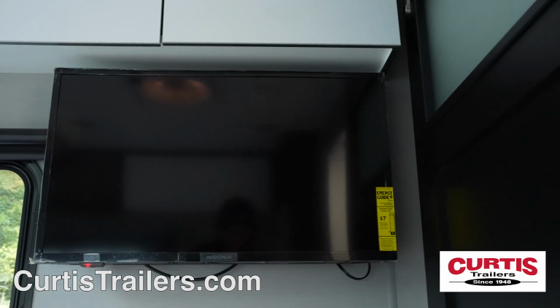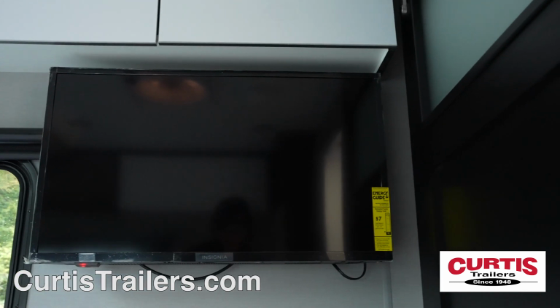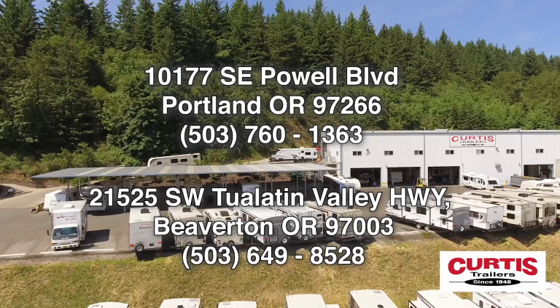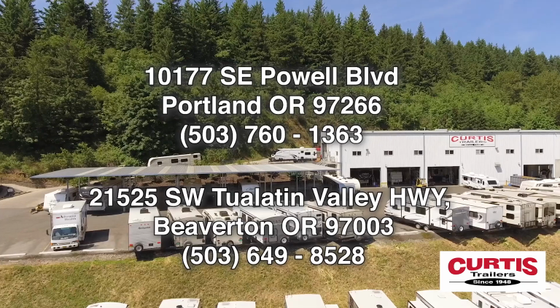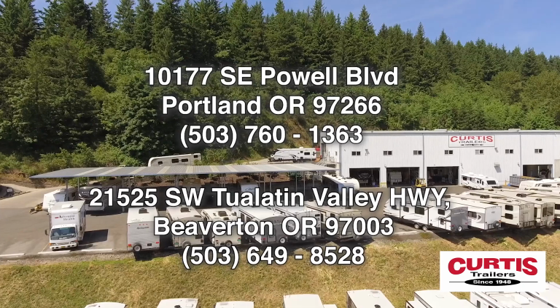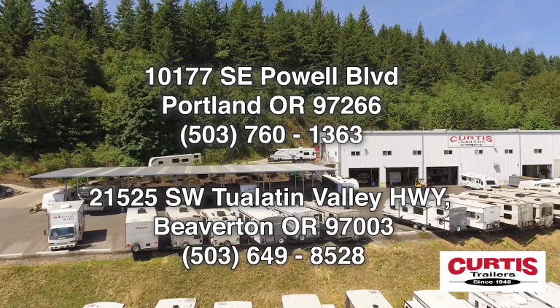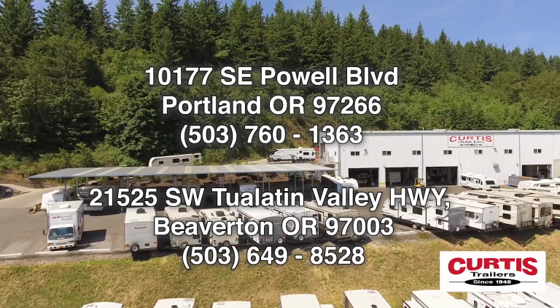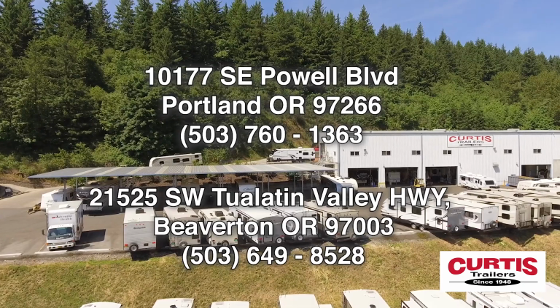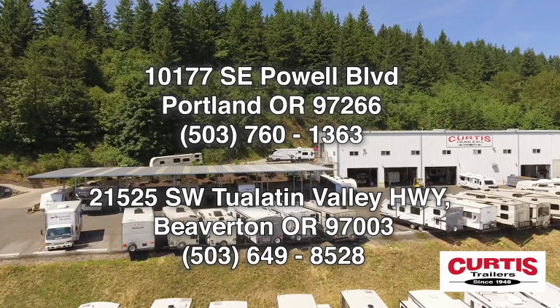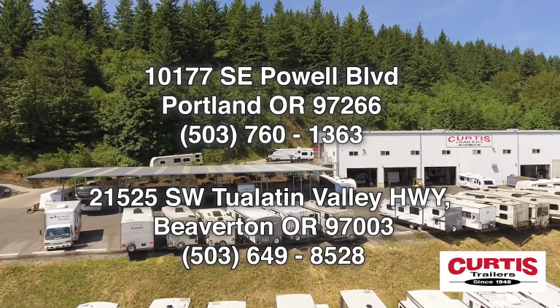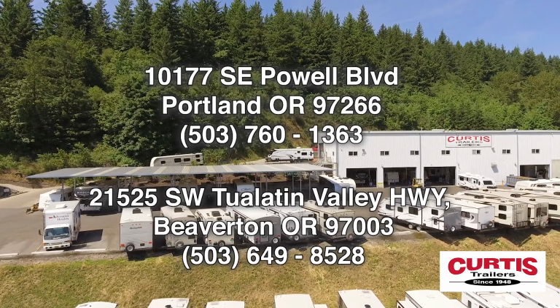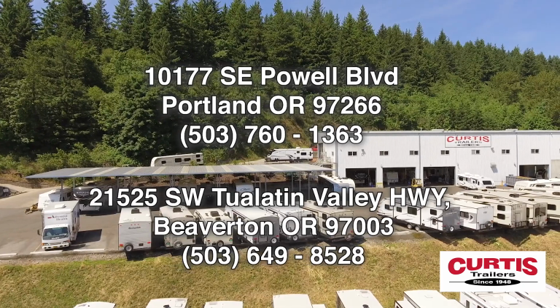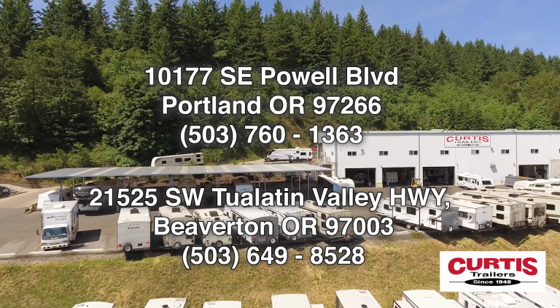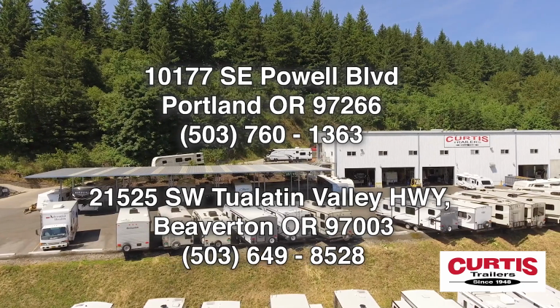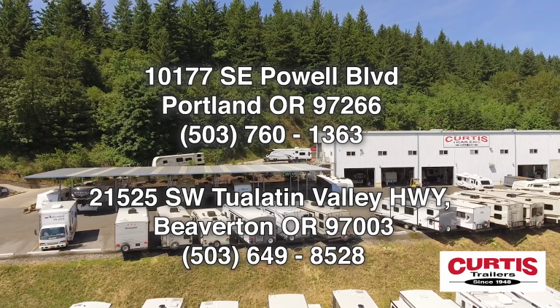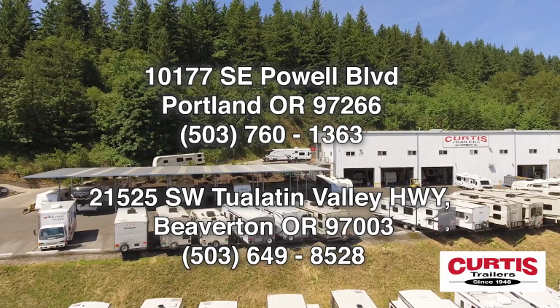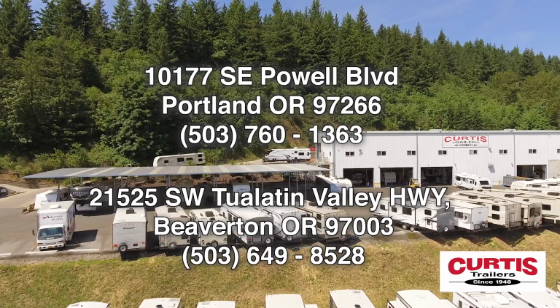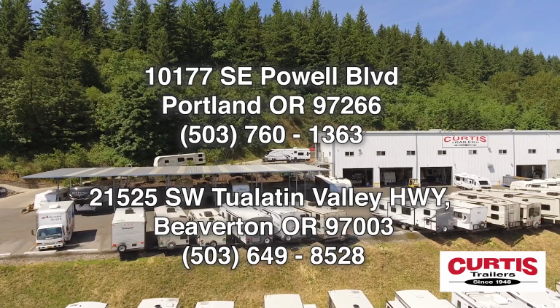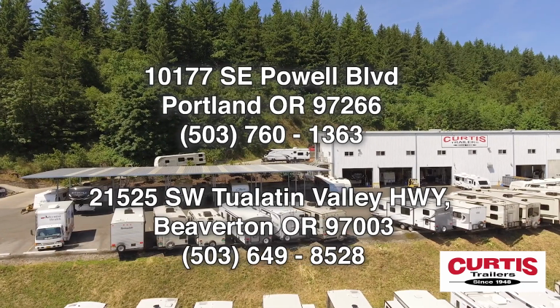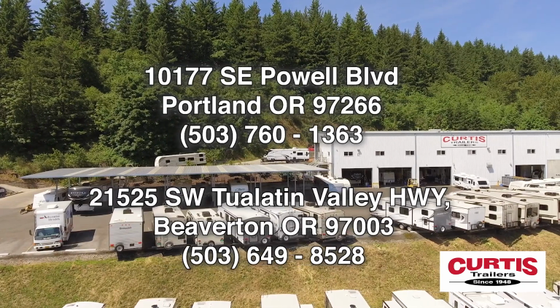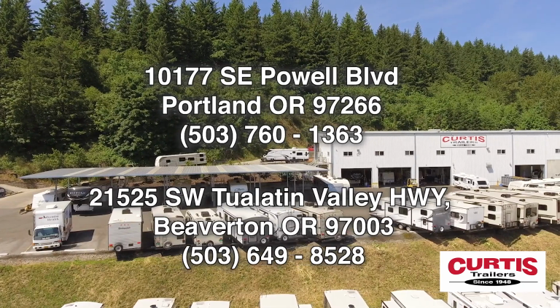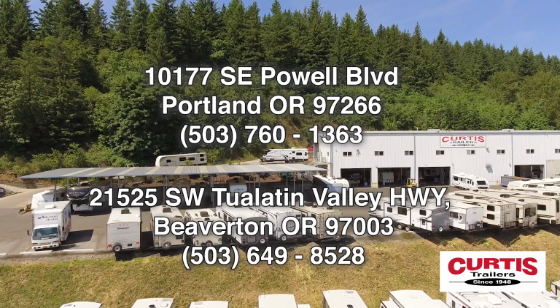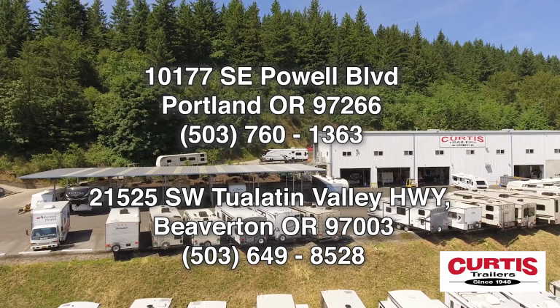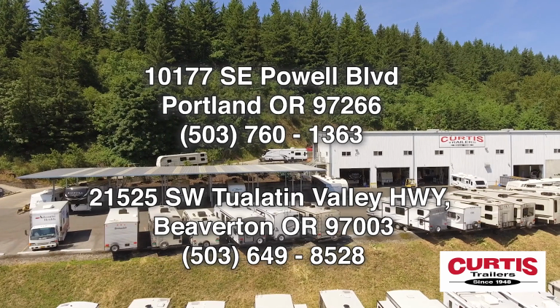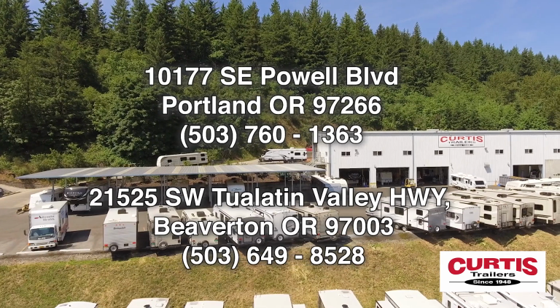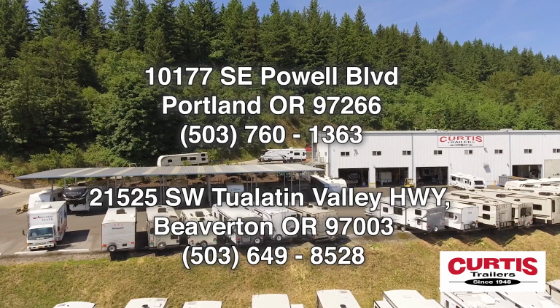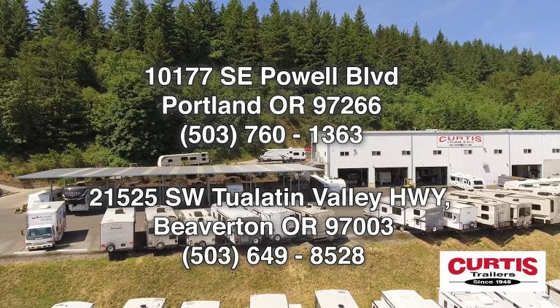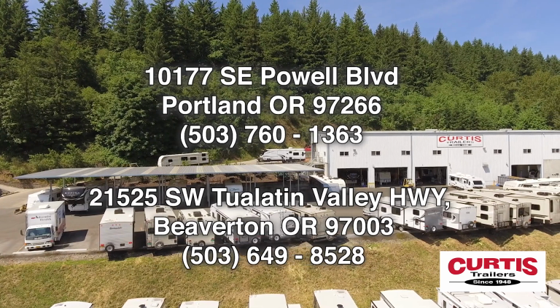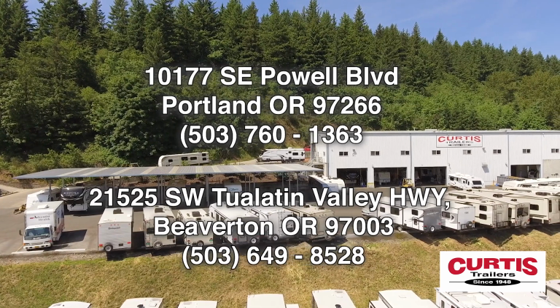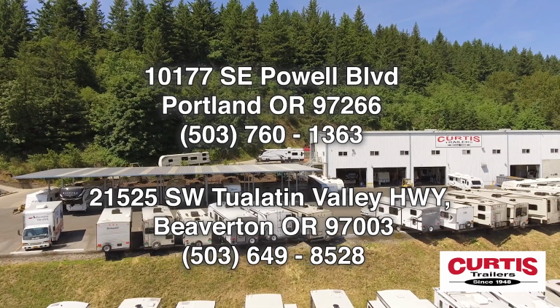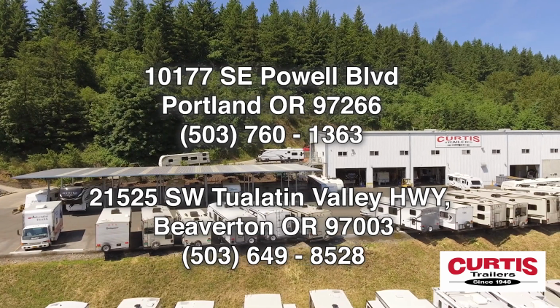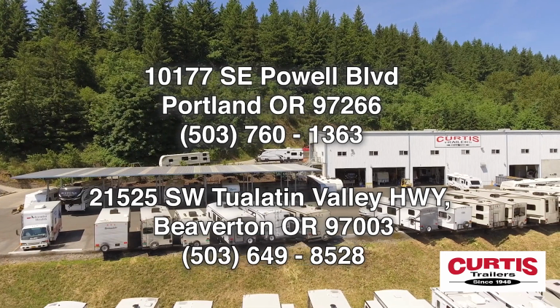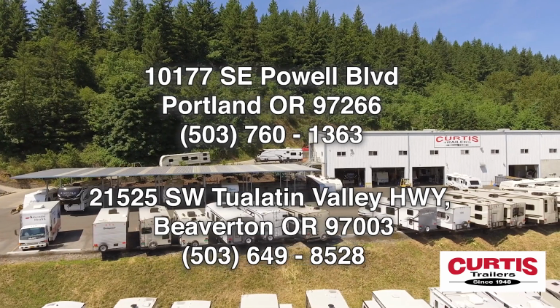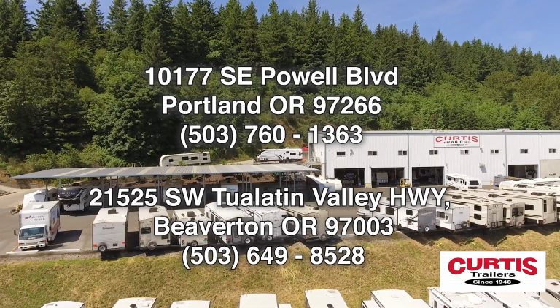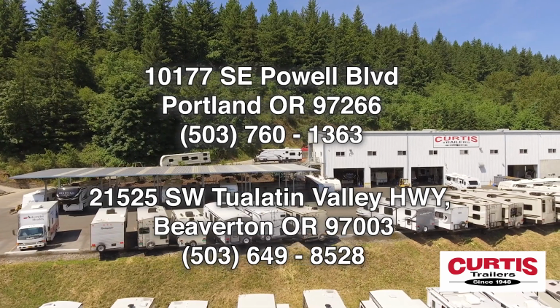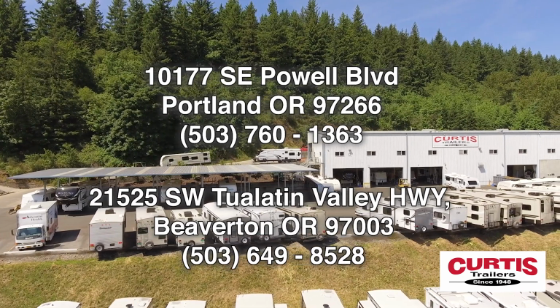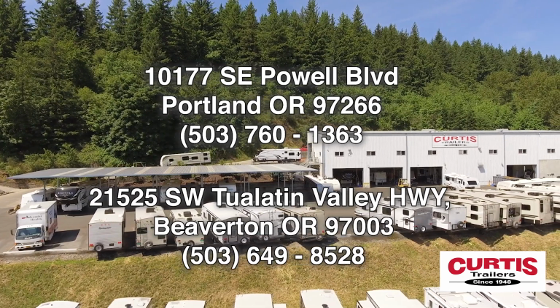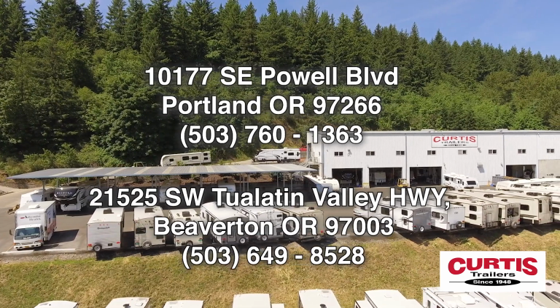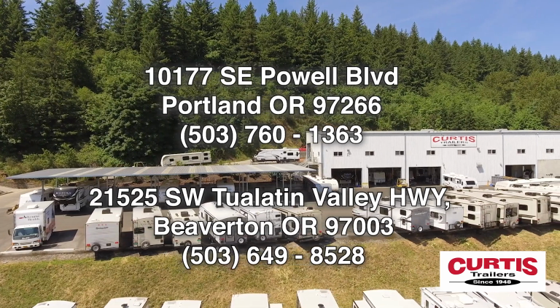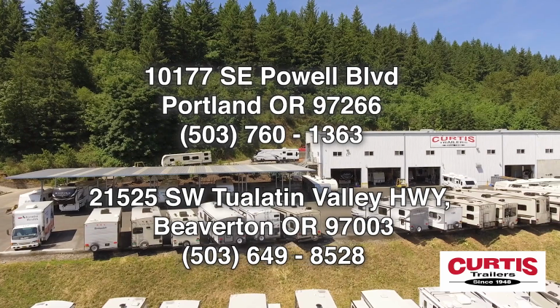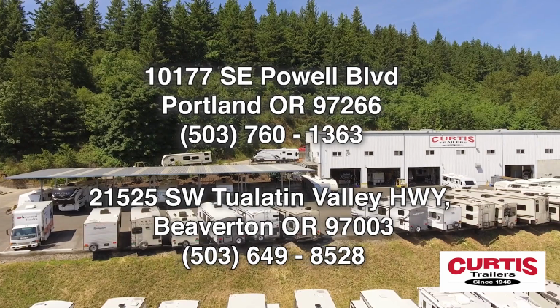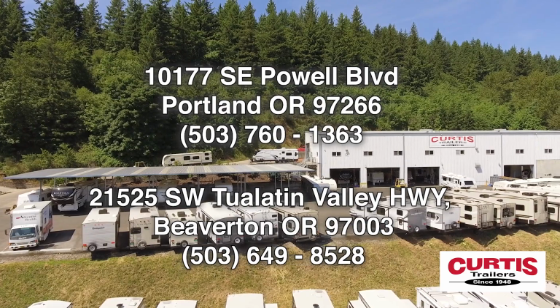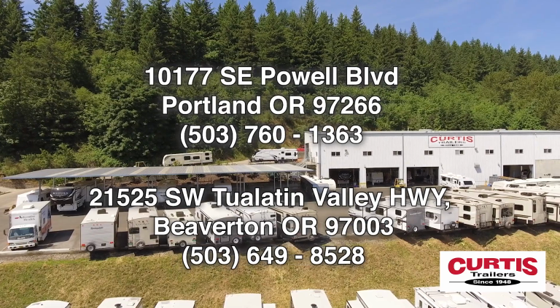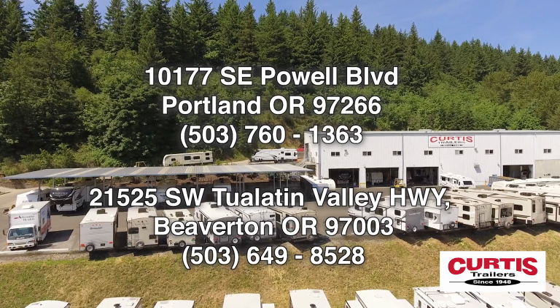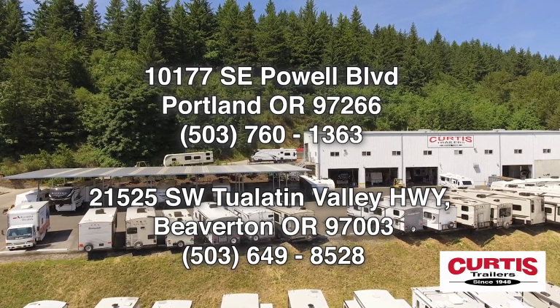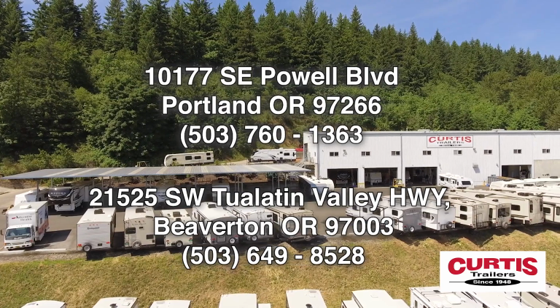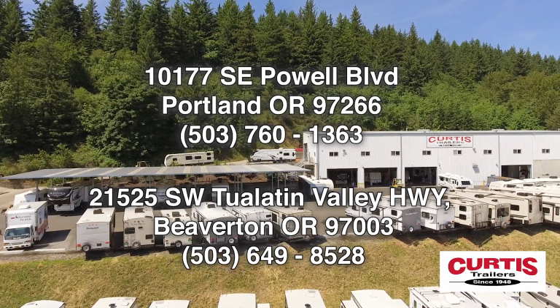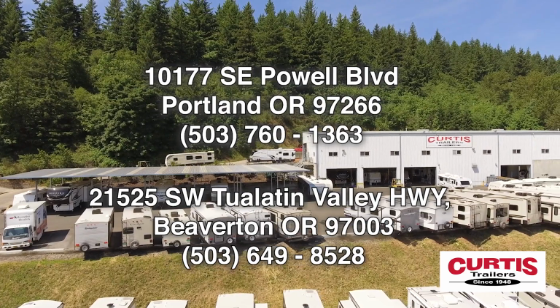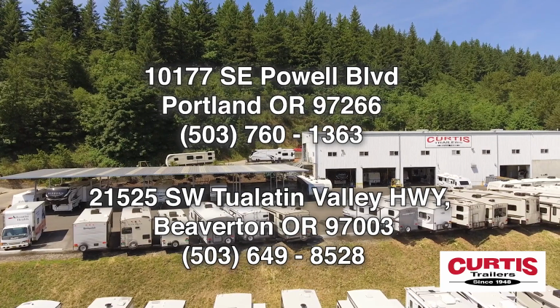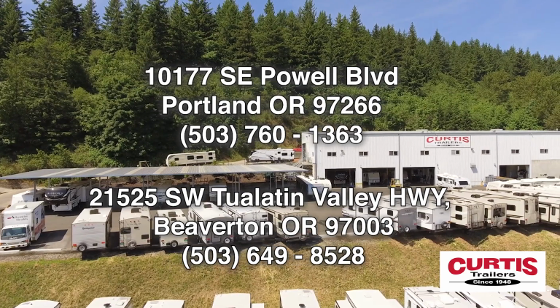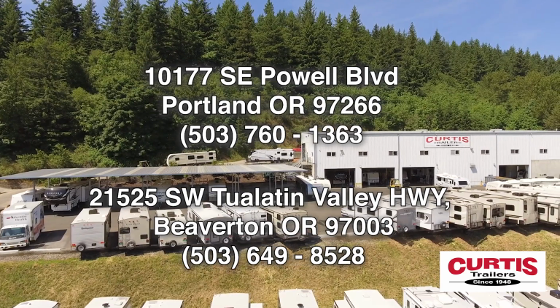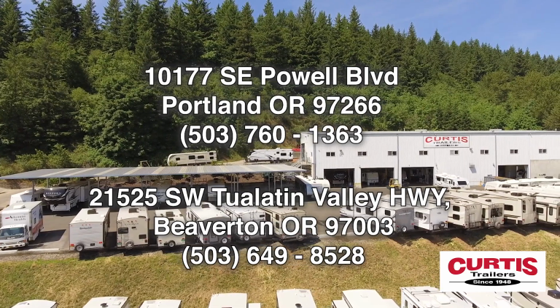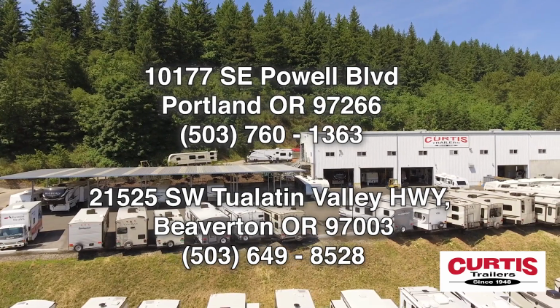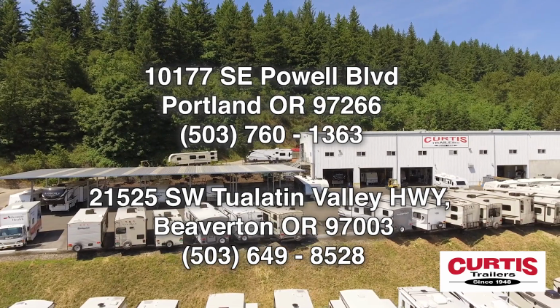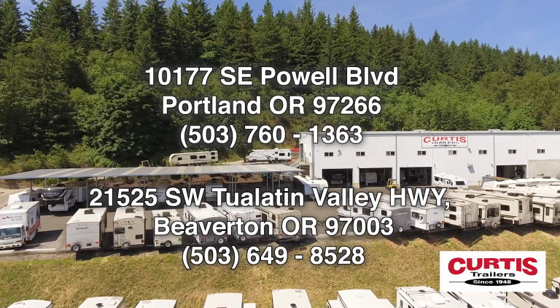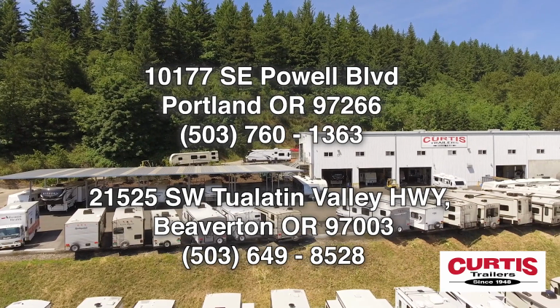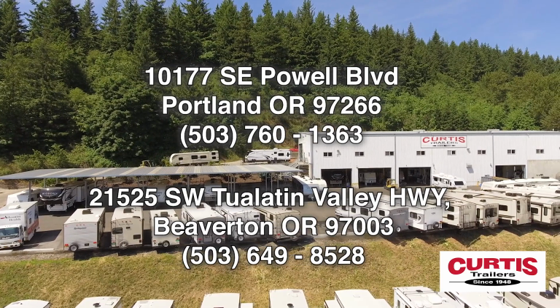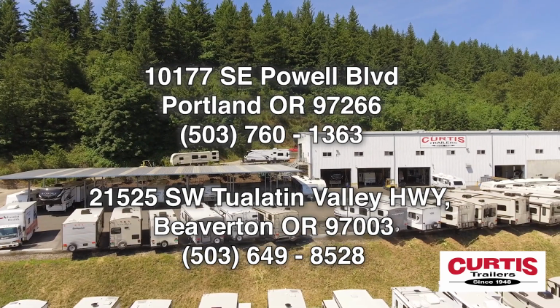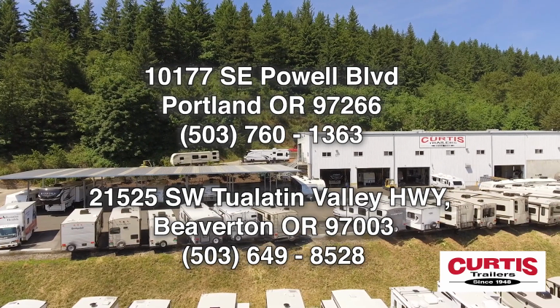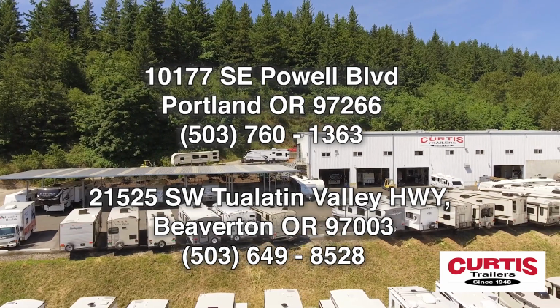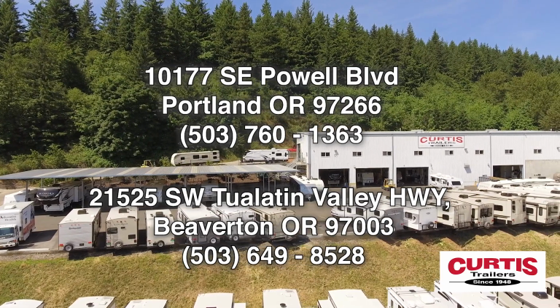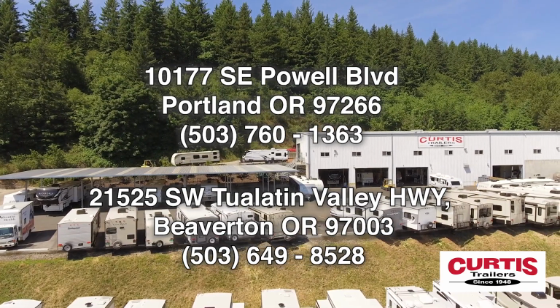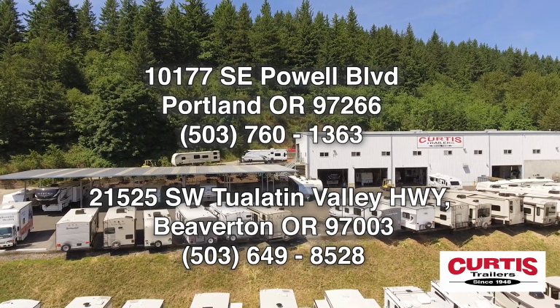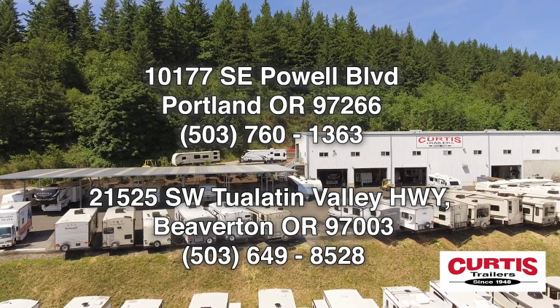Check out the new INTECH OVR Navigate today at Curtis Trailers, where our business has been your vacation since 1948.